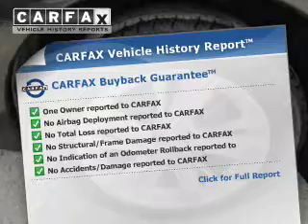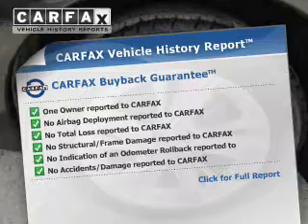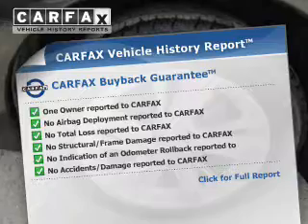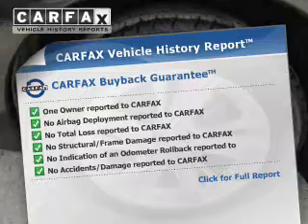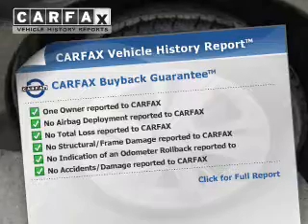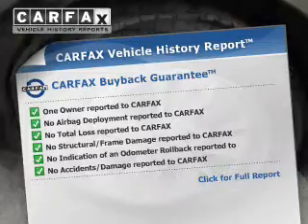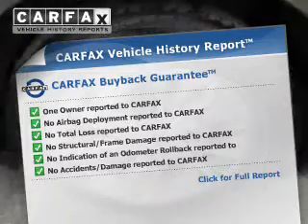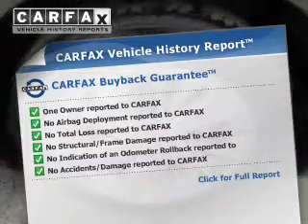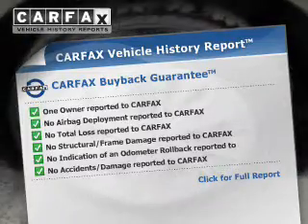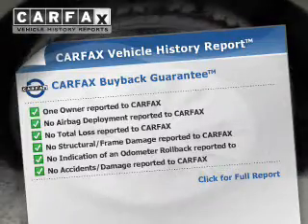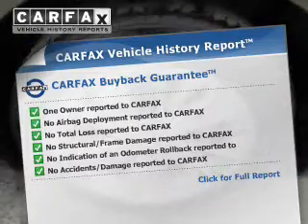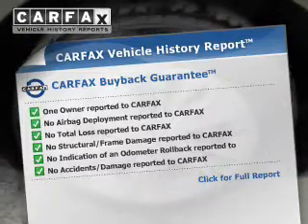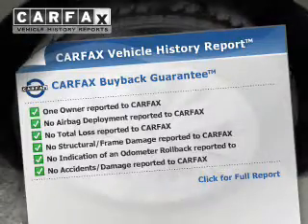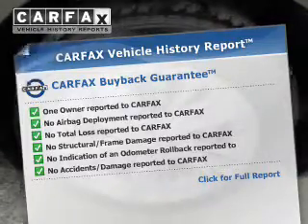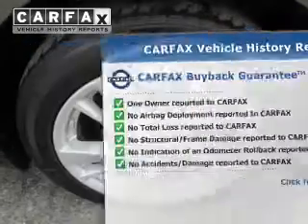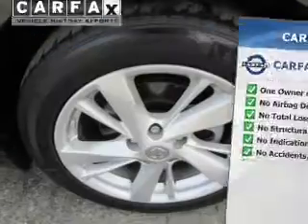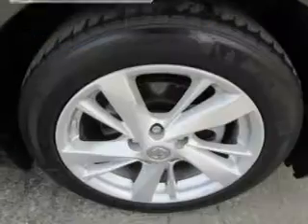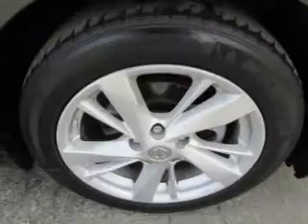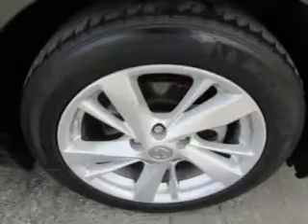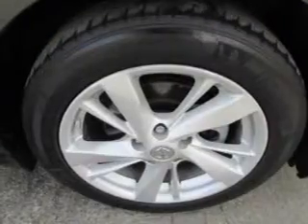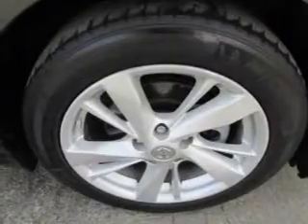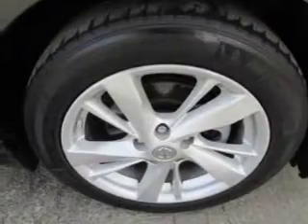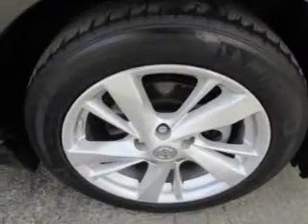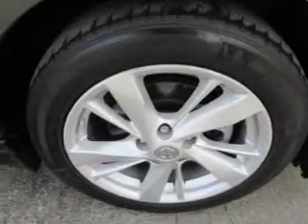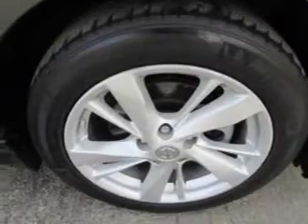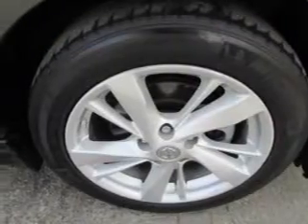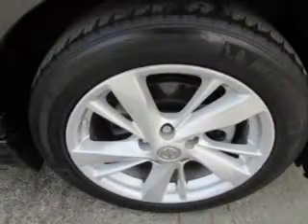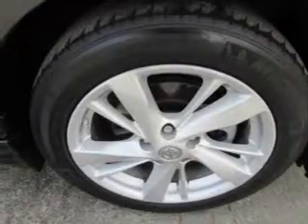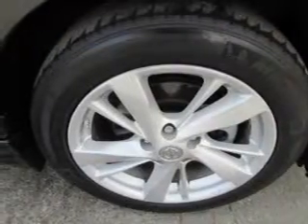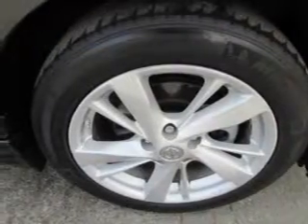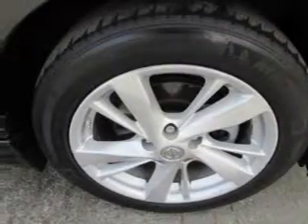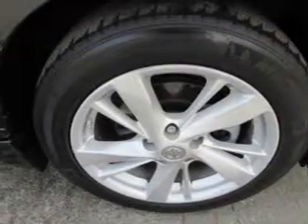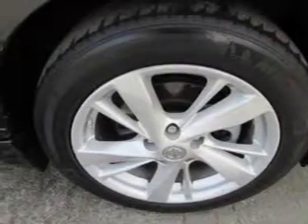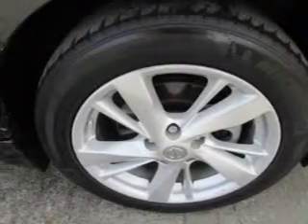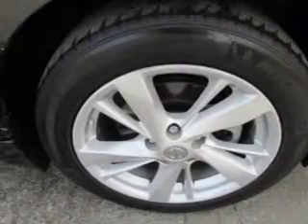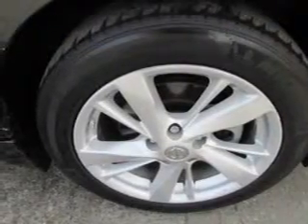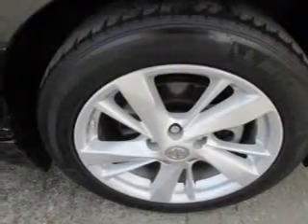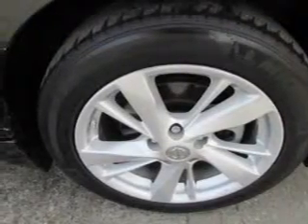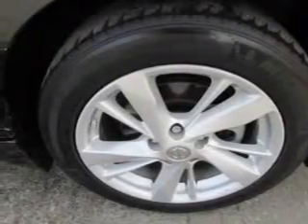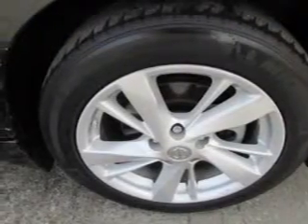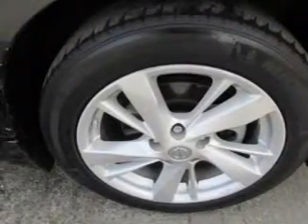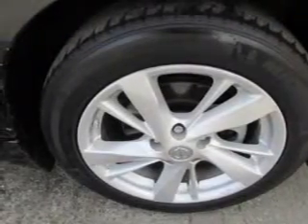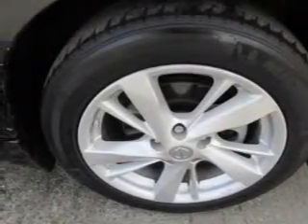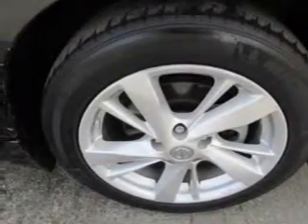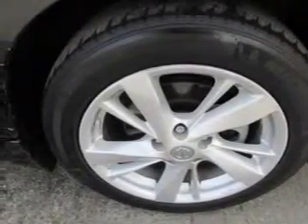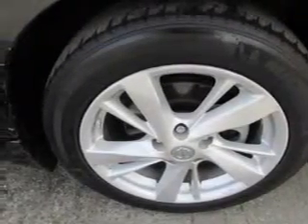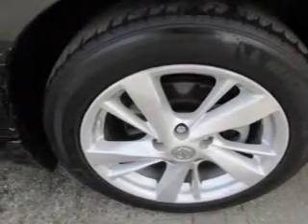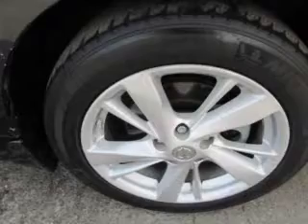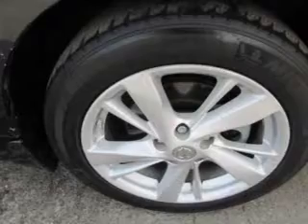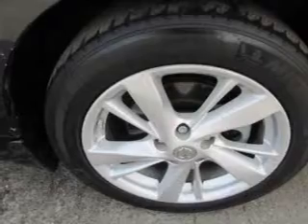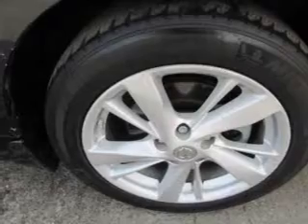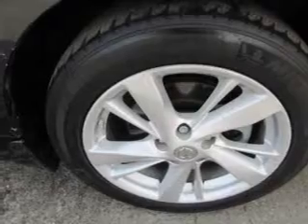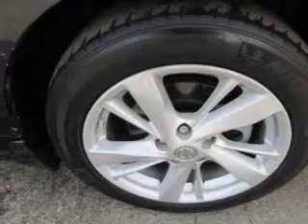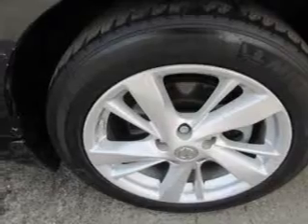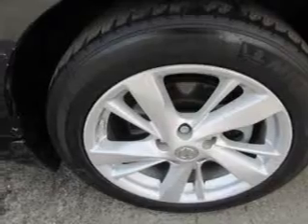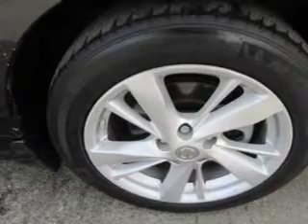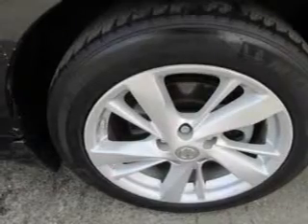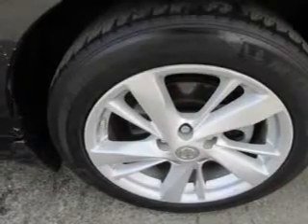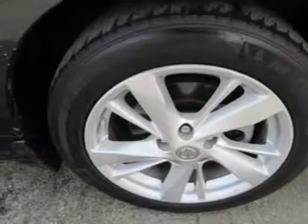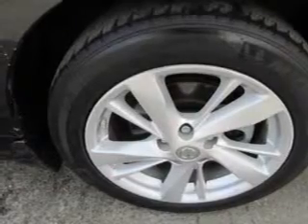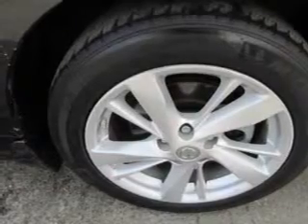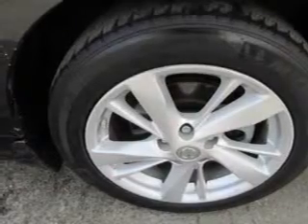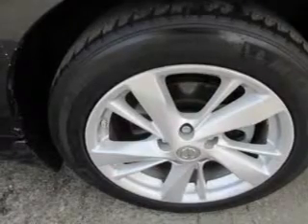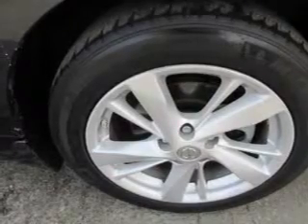Carfax is the most trusted provider of vehicle history information. Great quality at a great price. Call or click to contact us today.